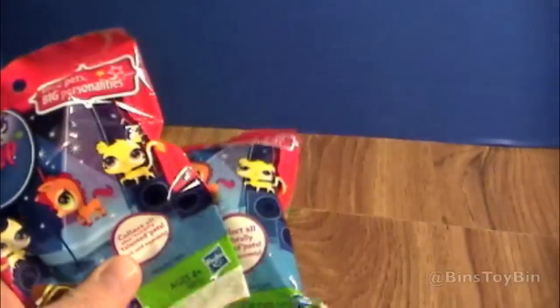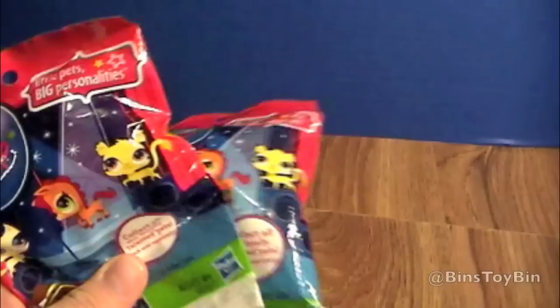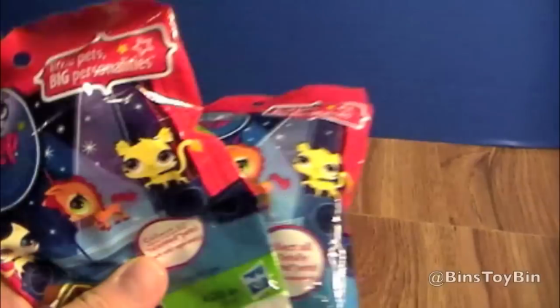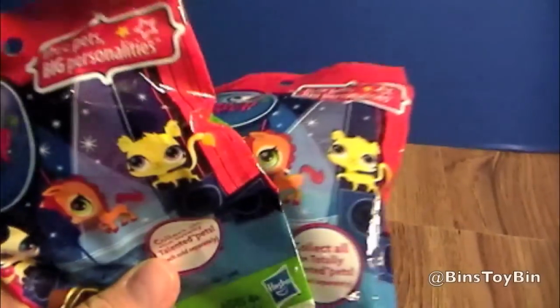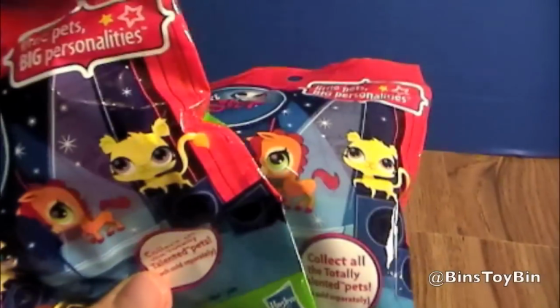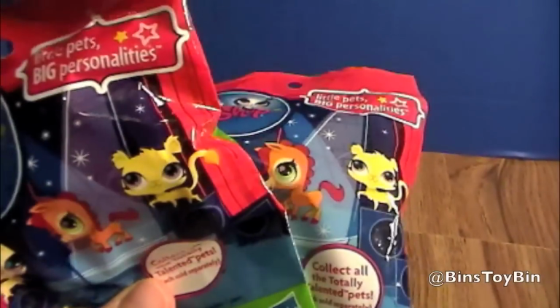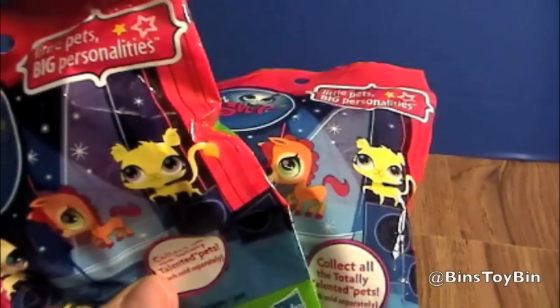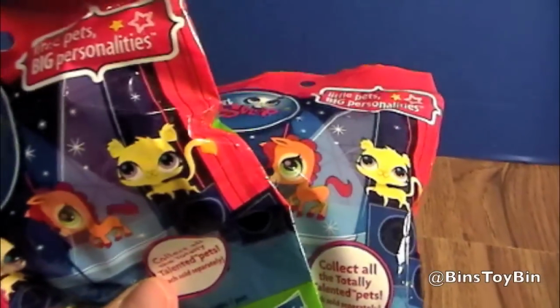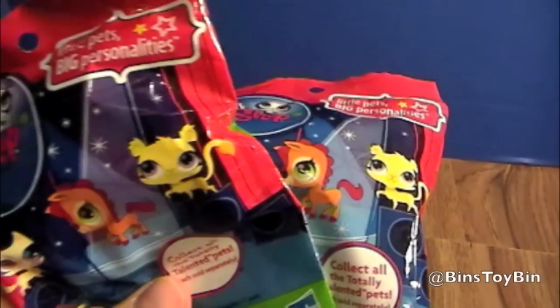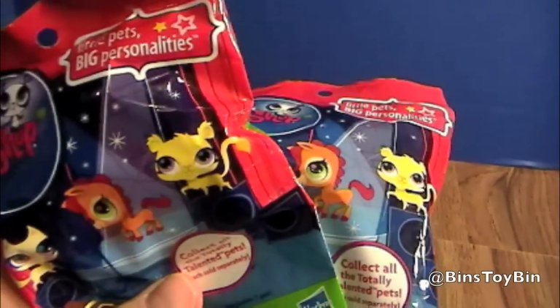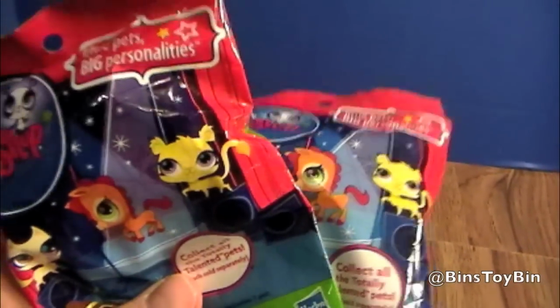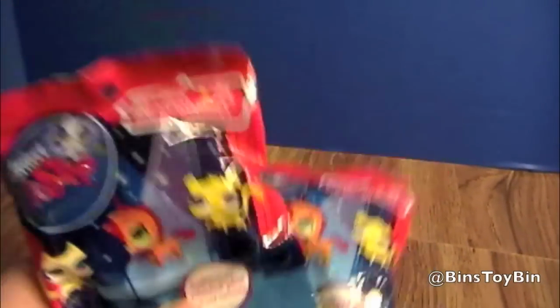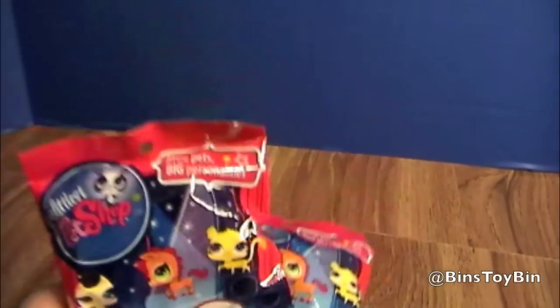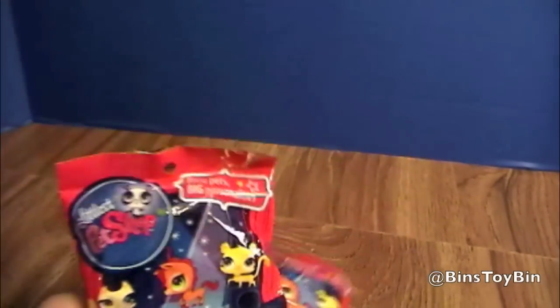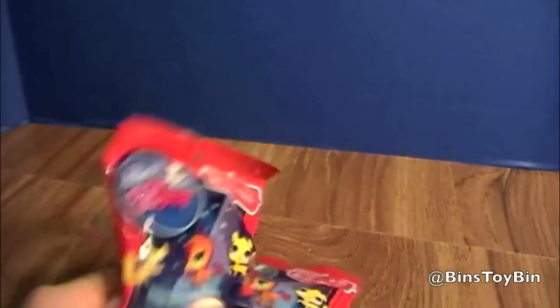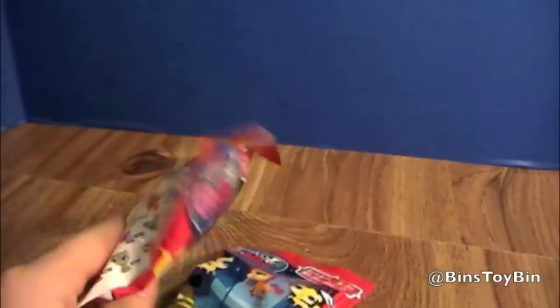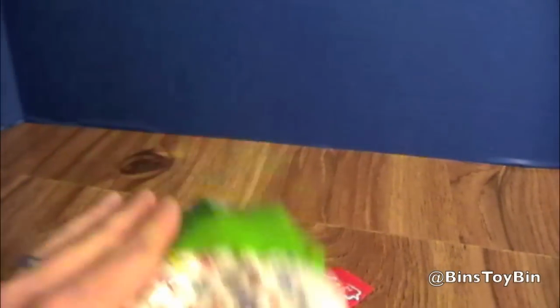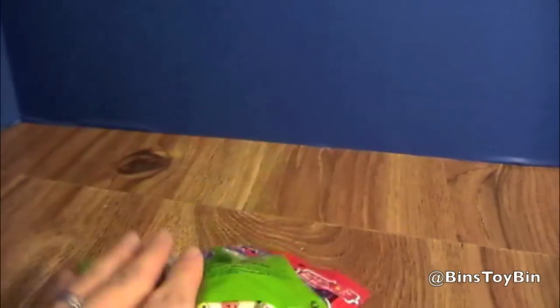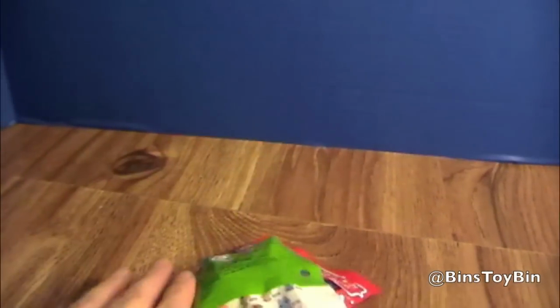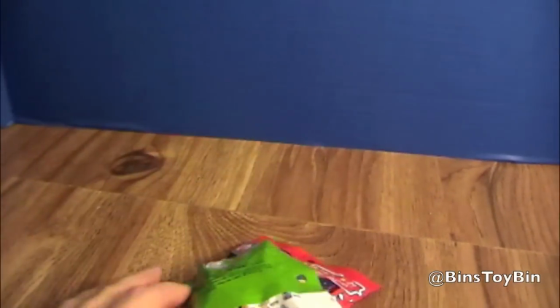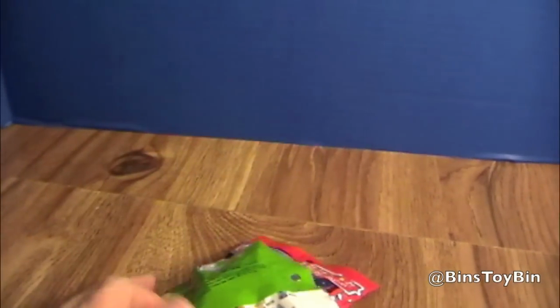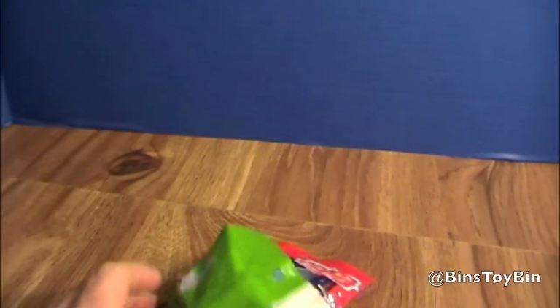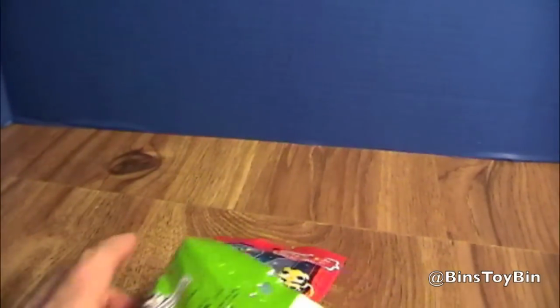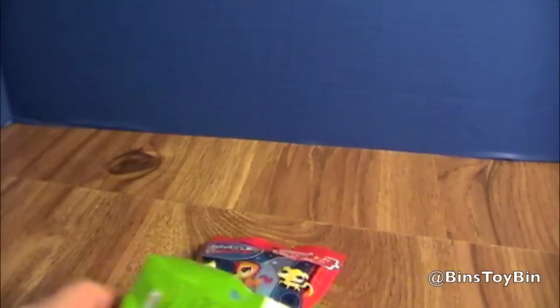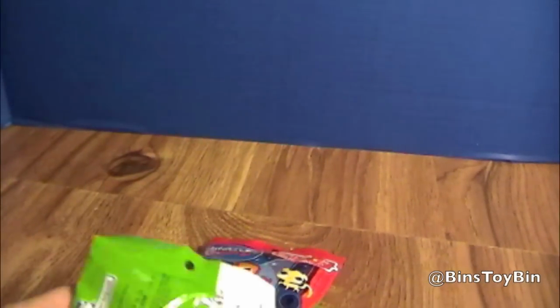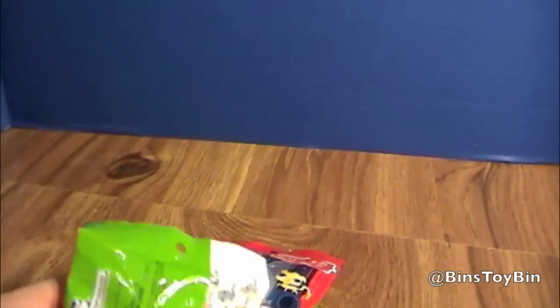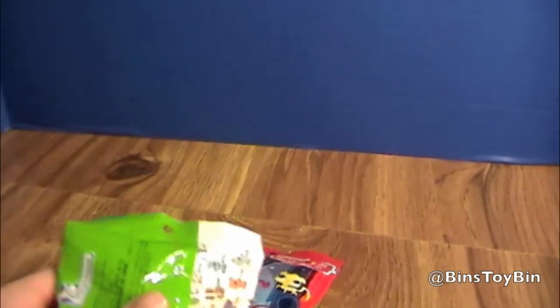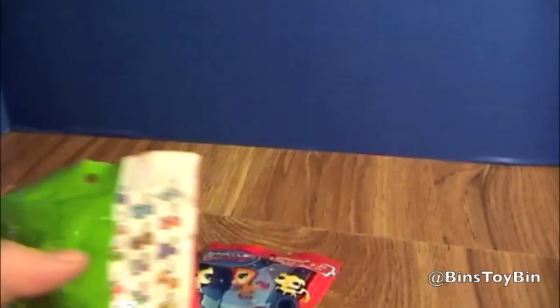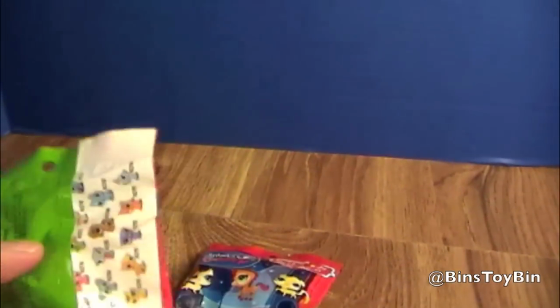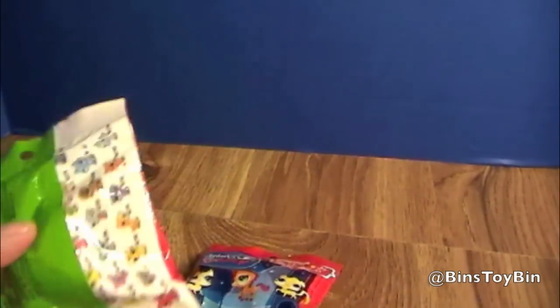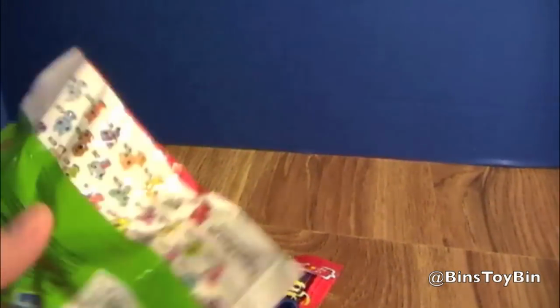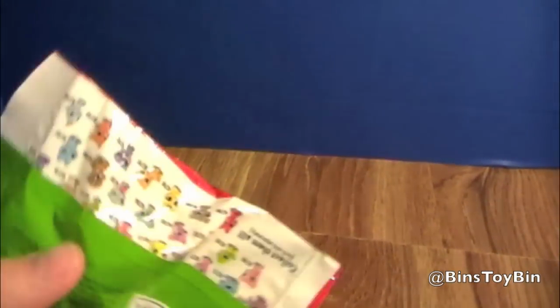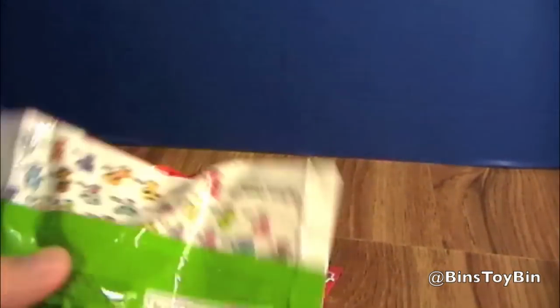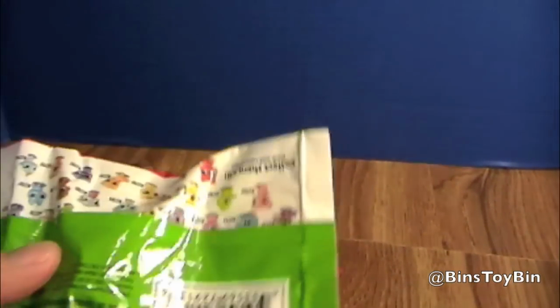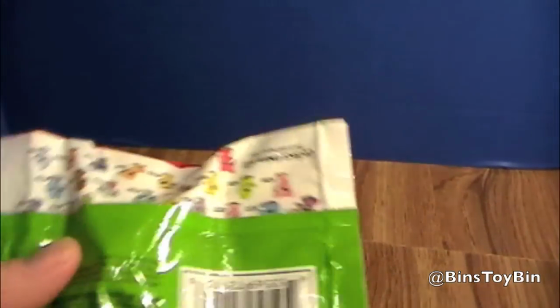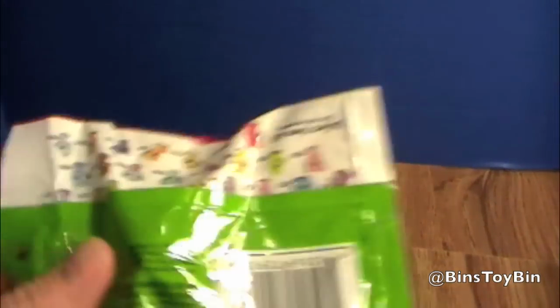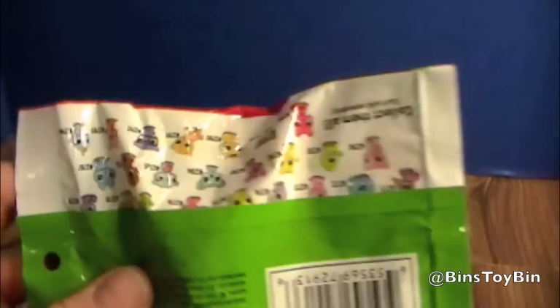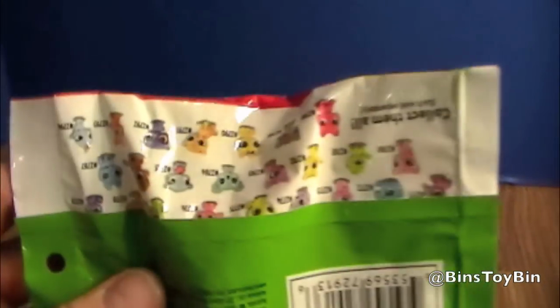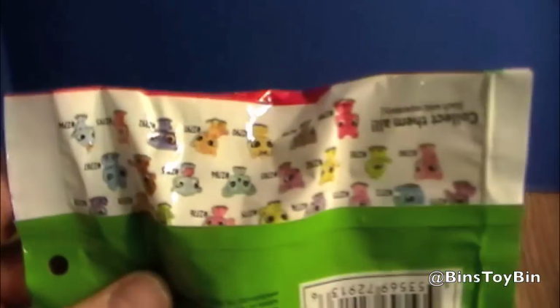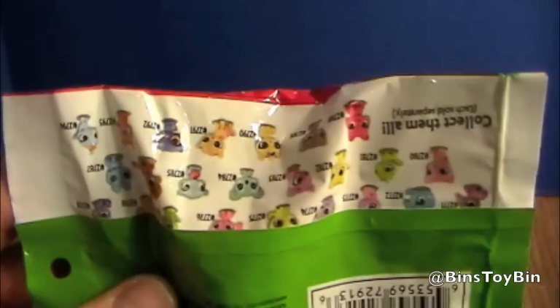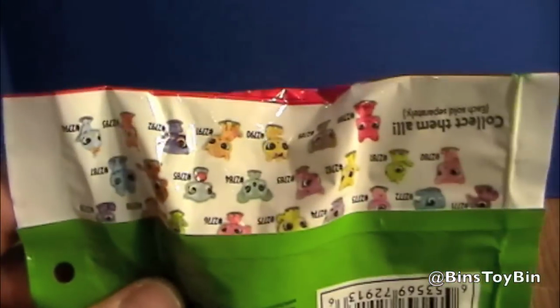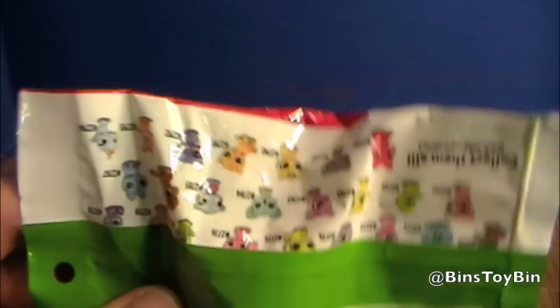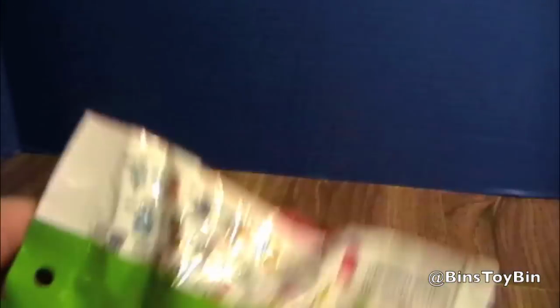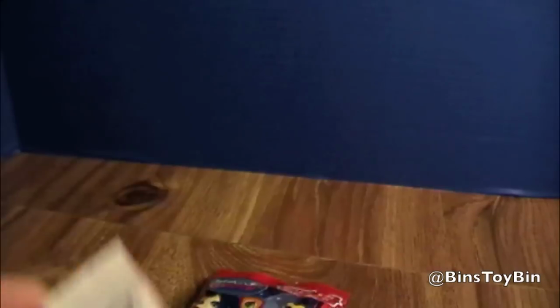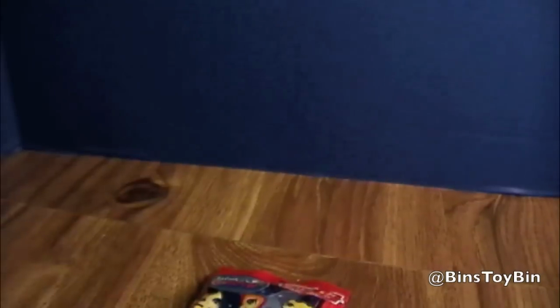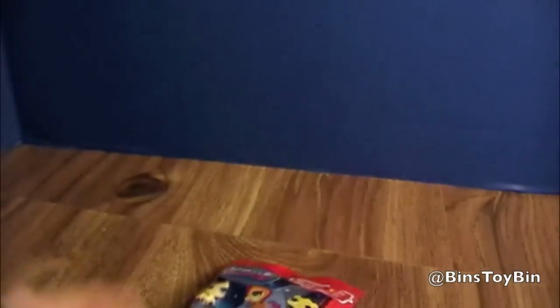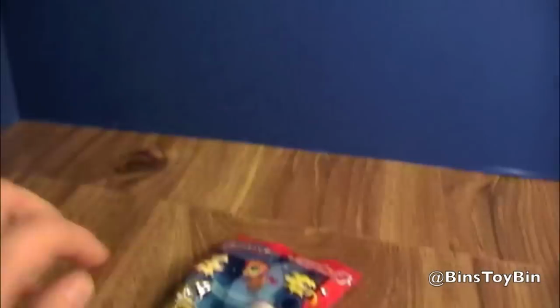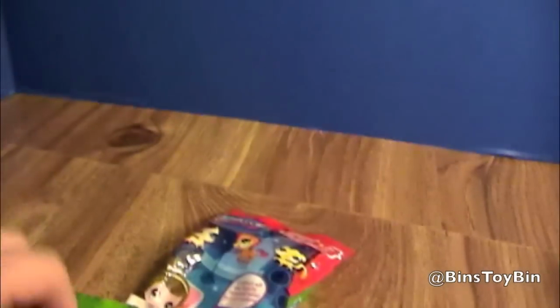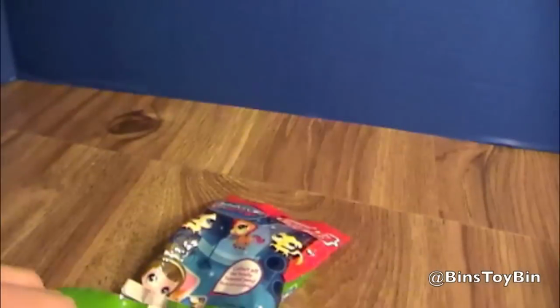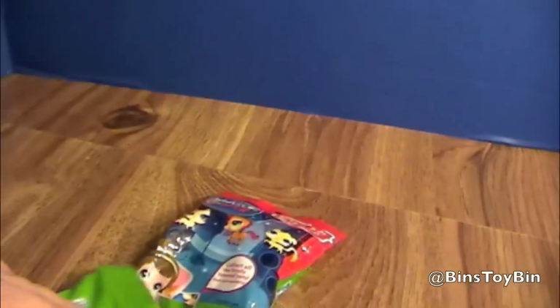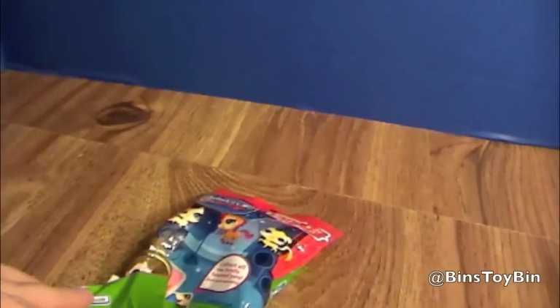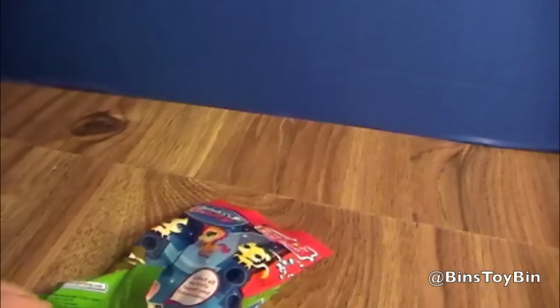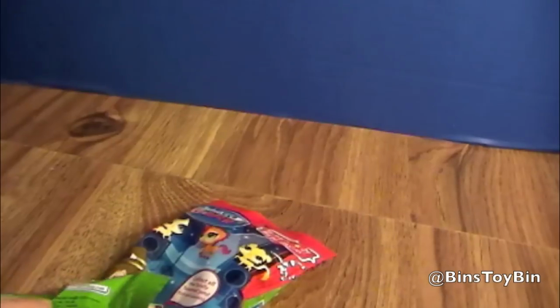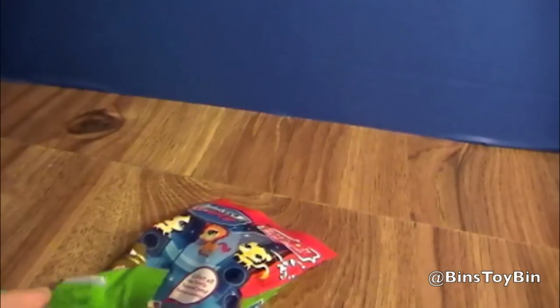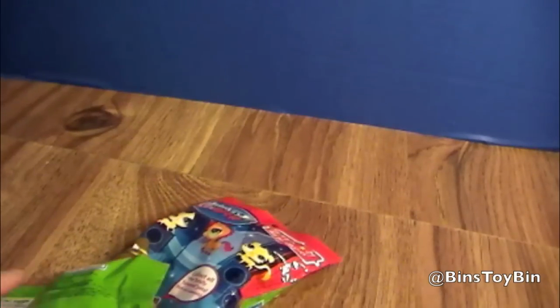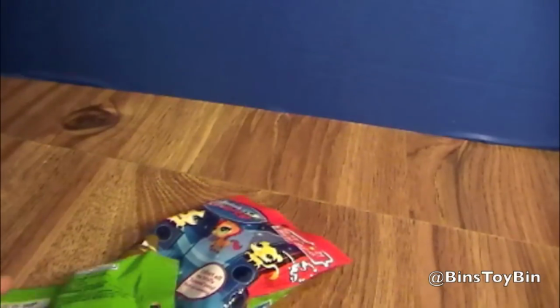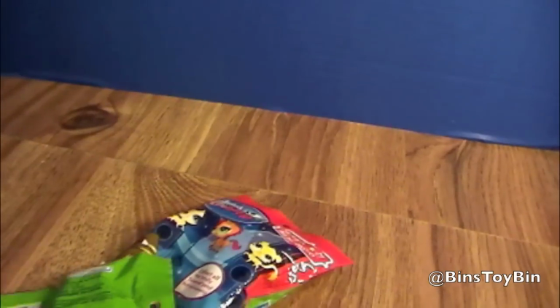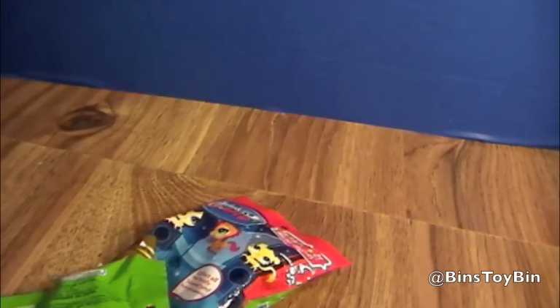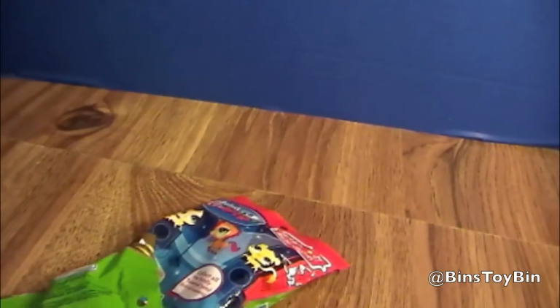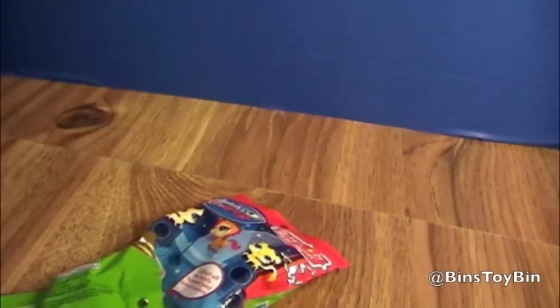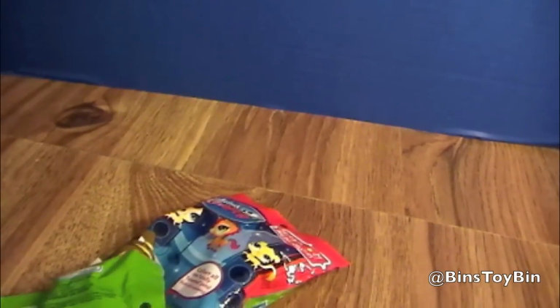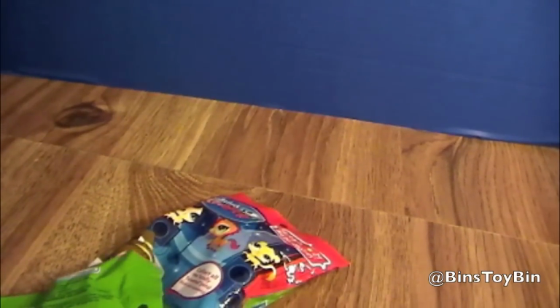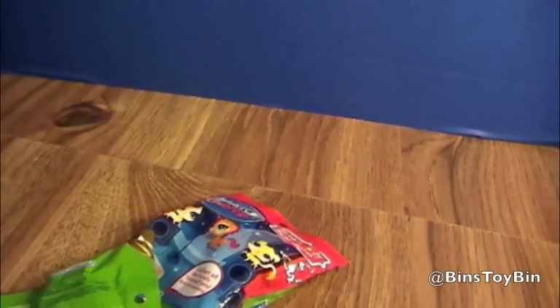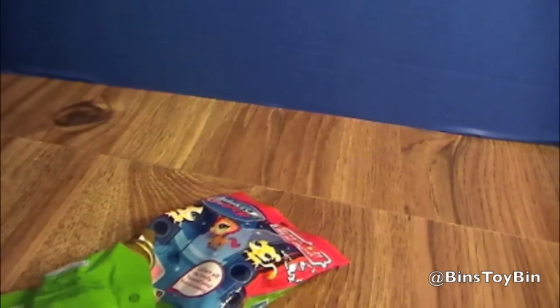We got two of these bags. You can get them now at Toys R Us or Target. Or Walmart. They're all over the place right now.